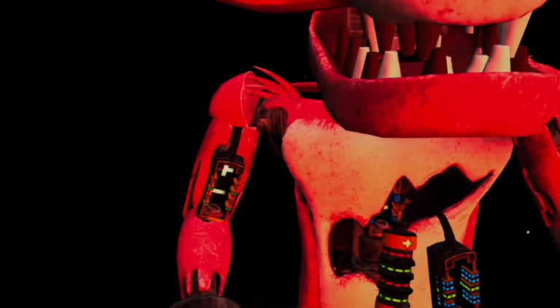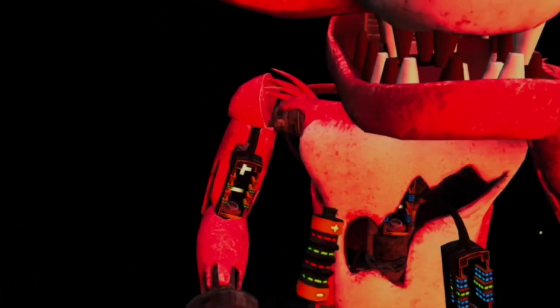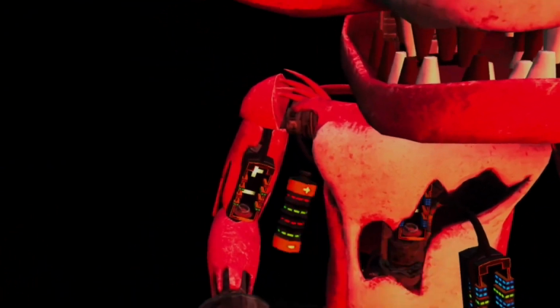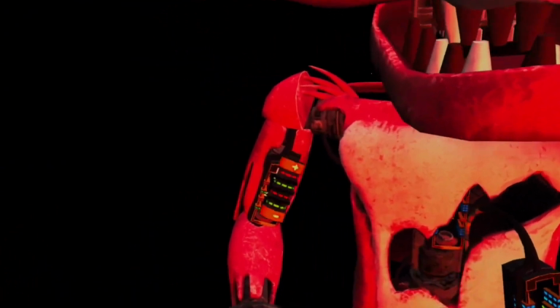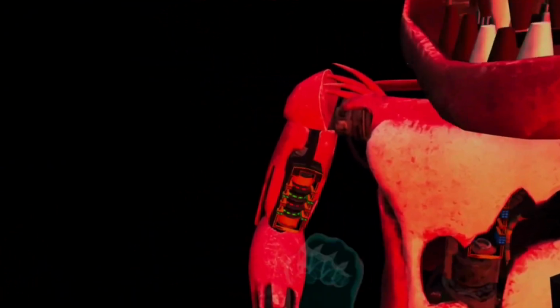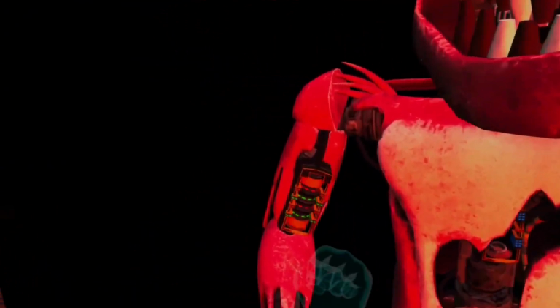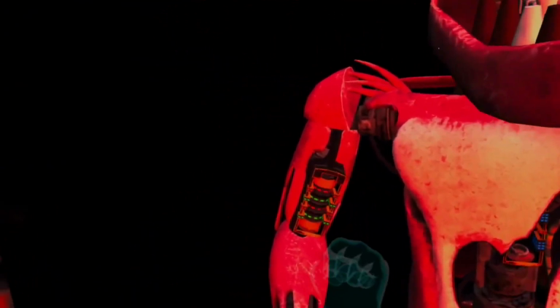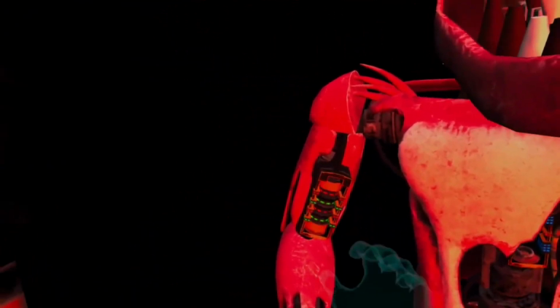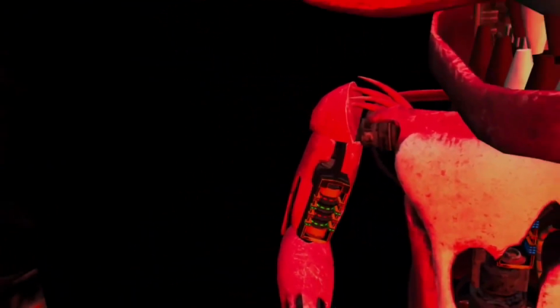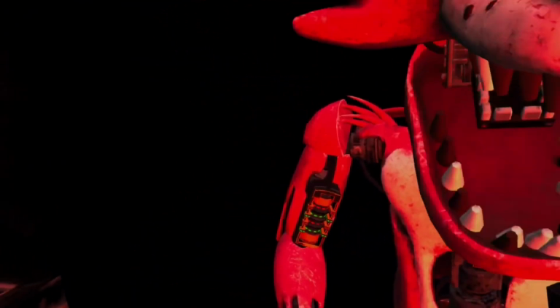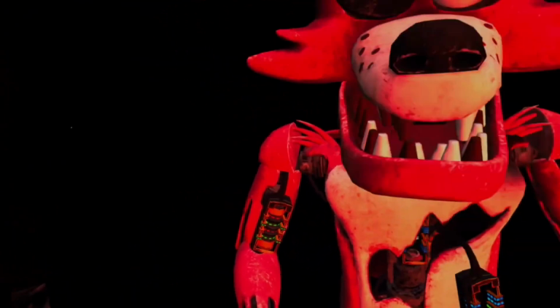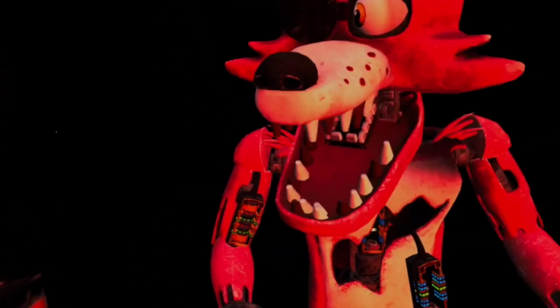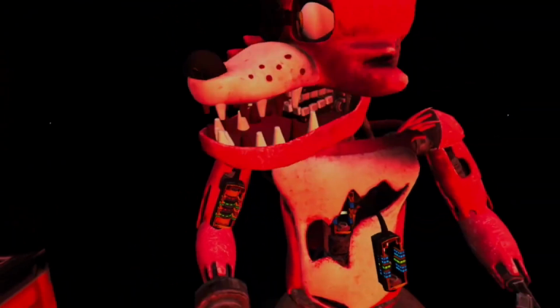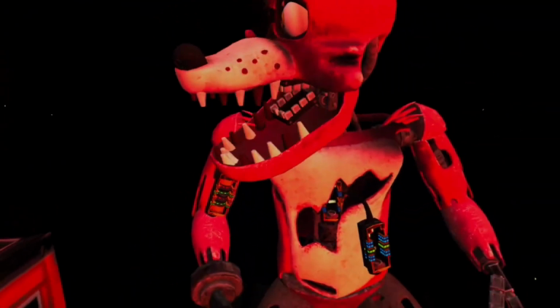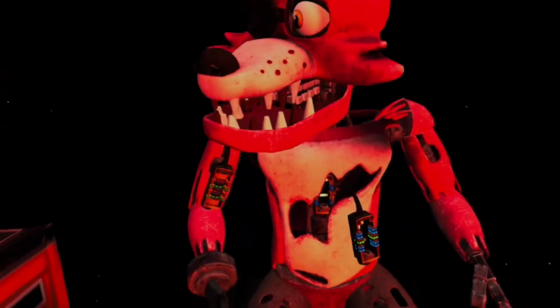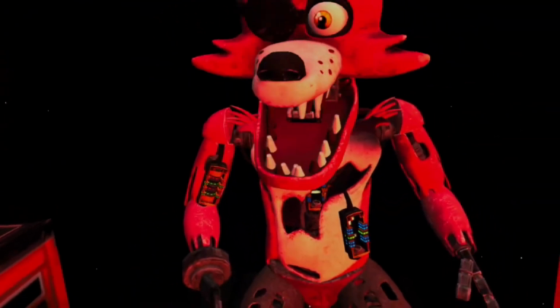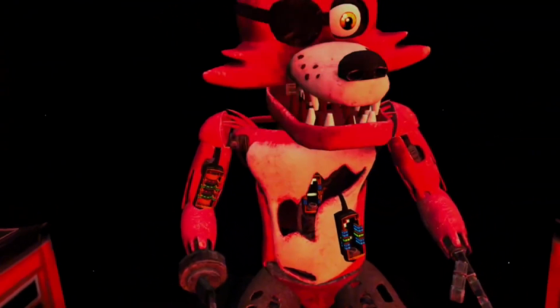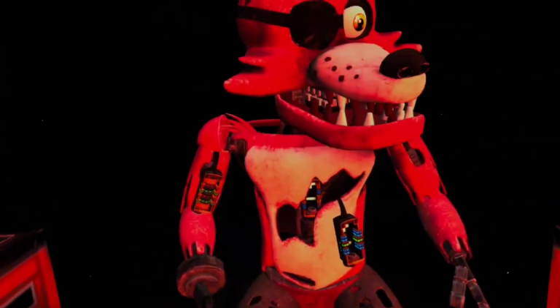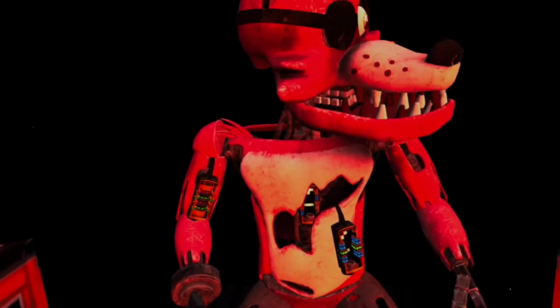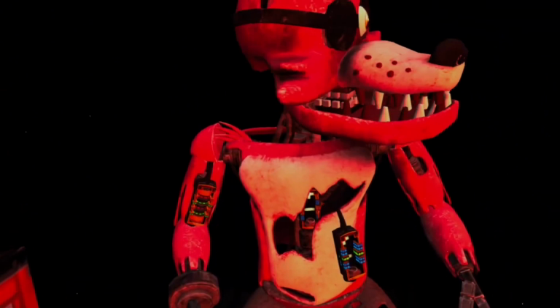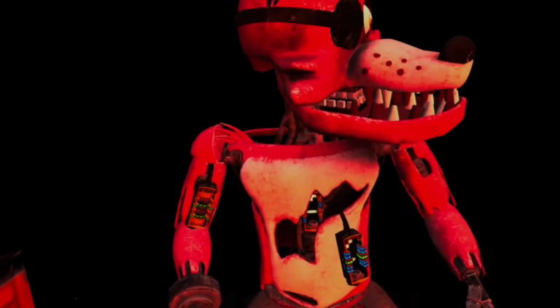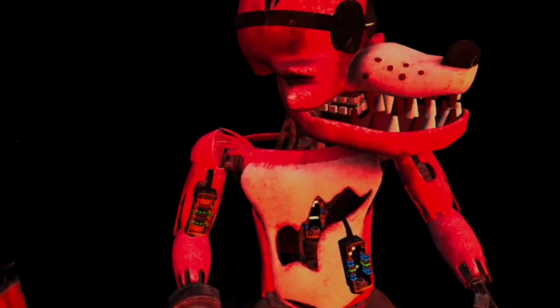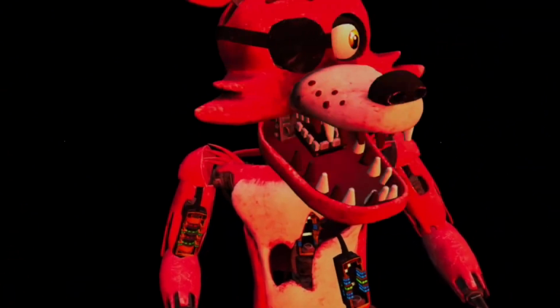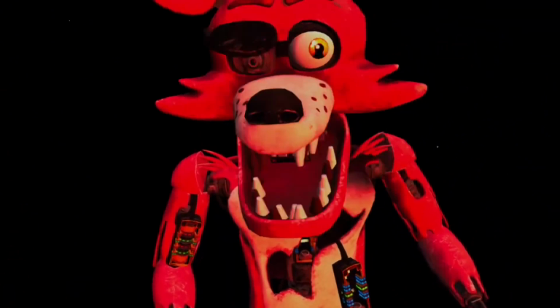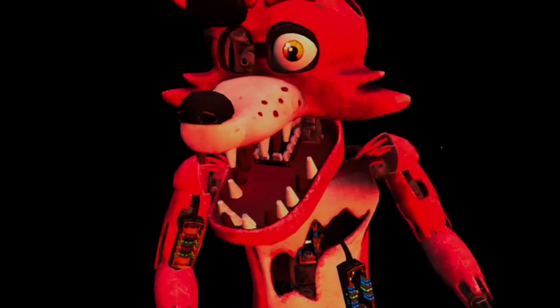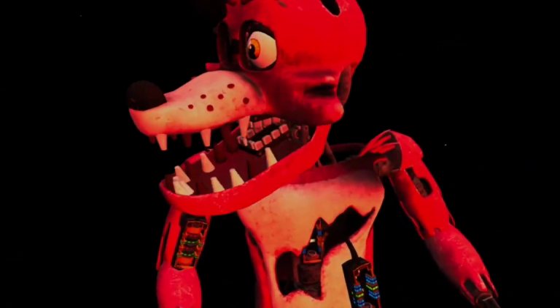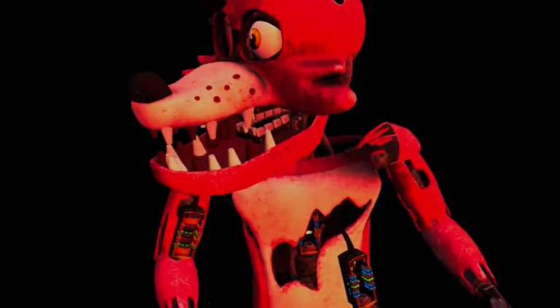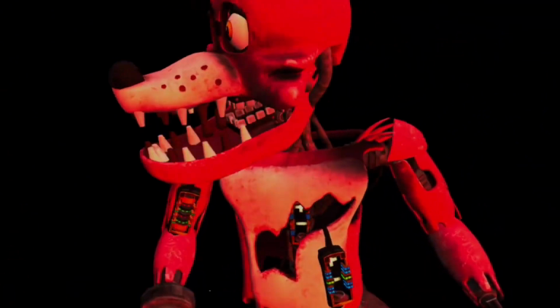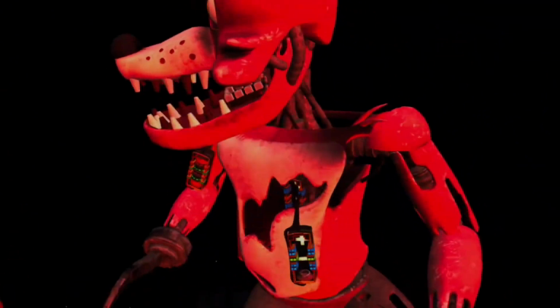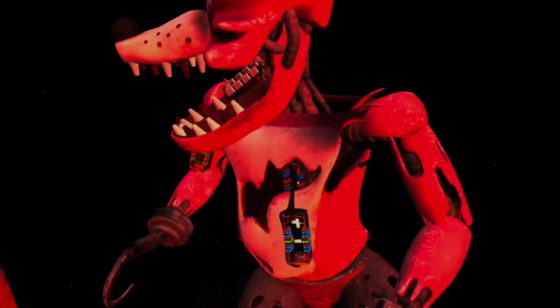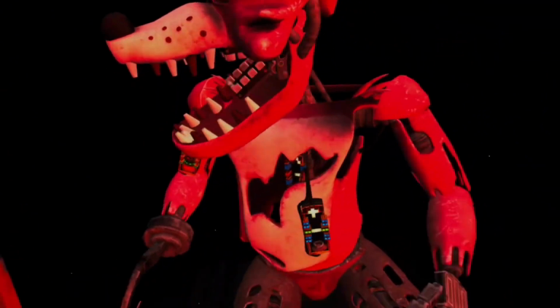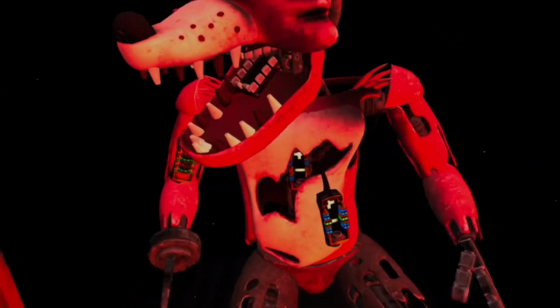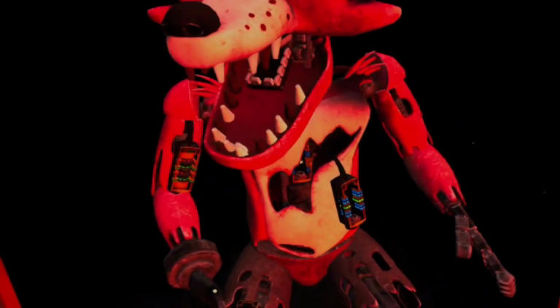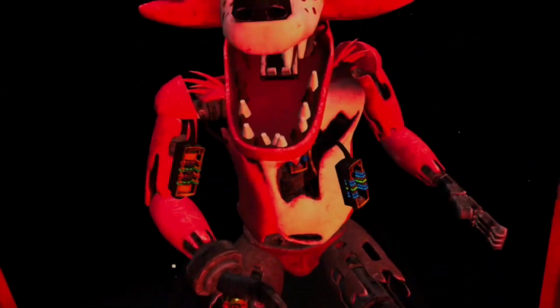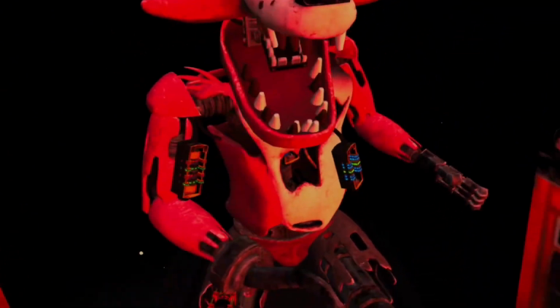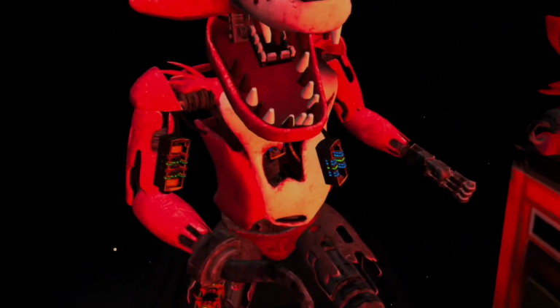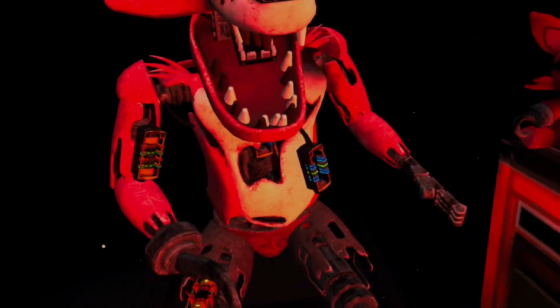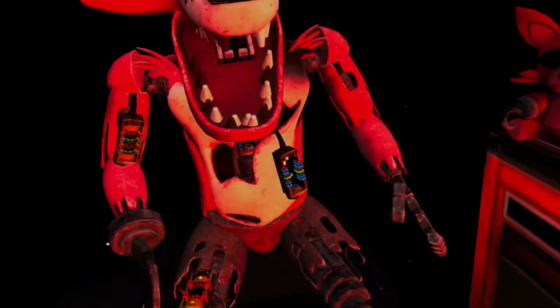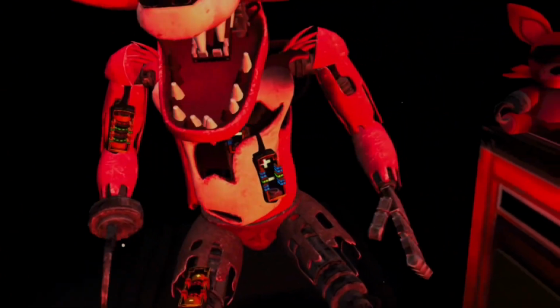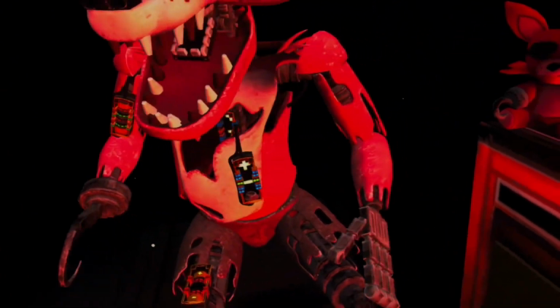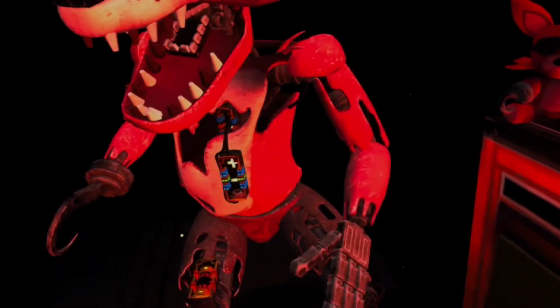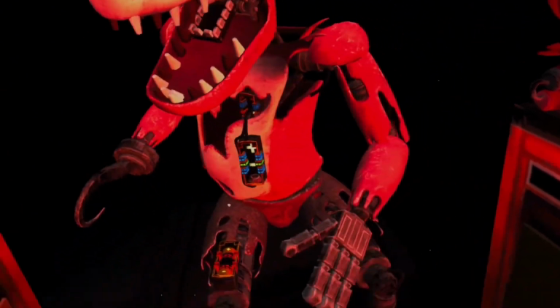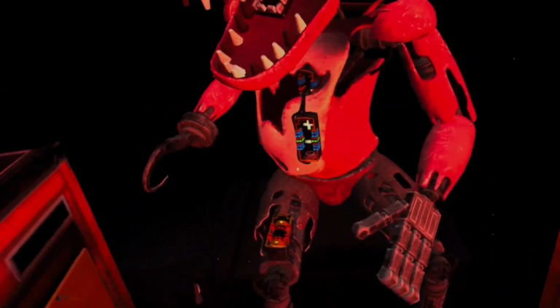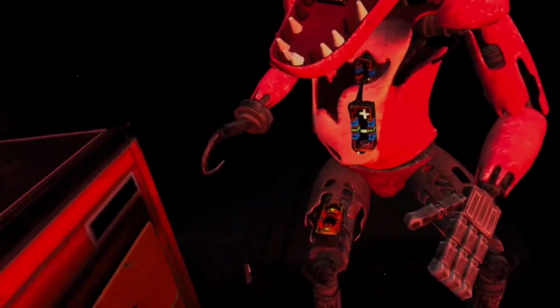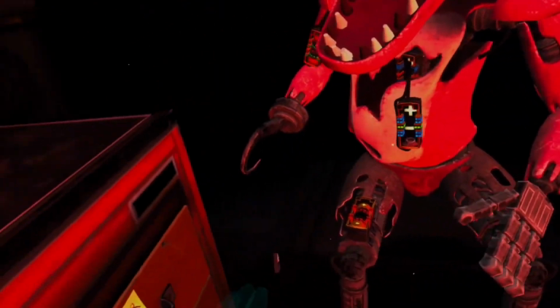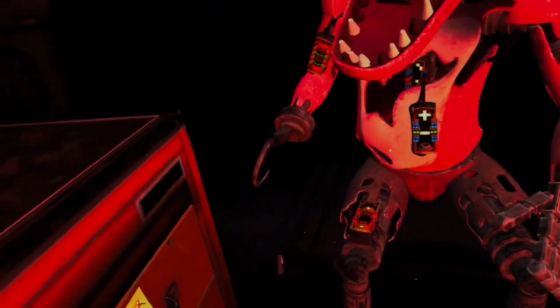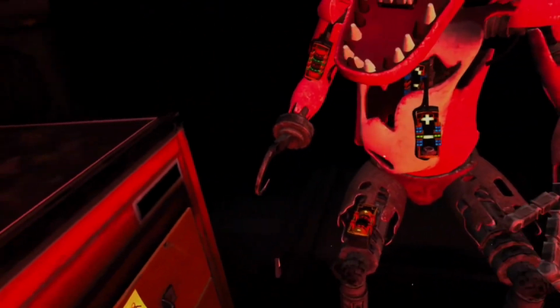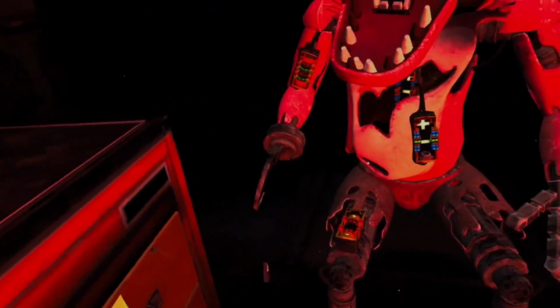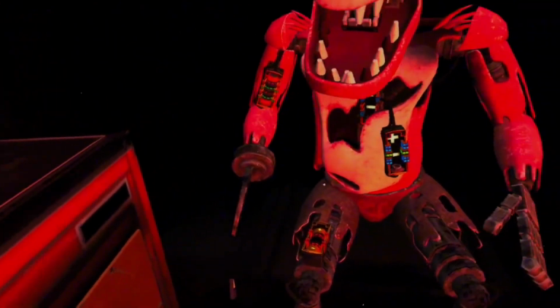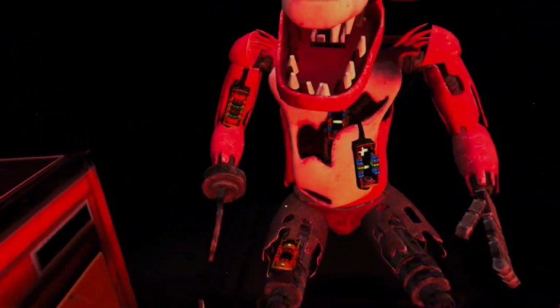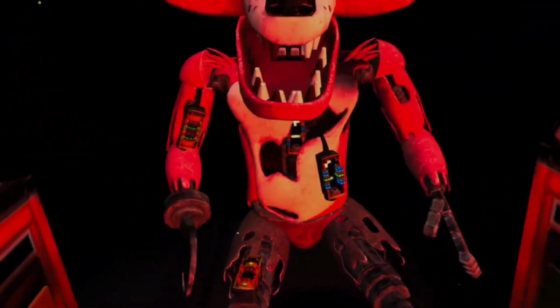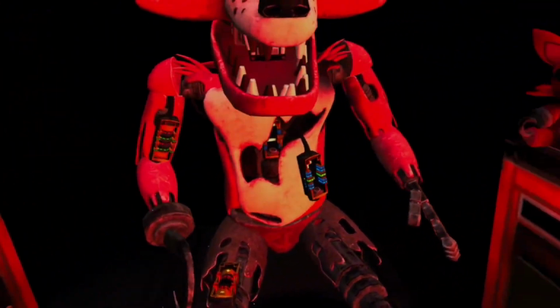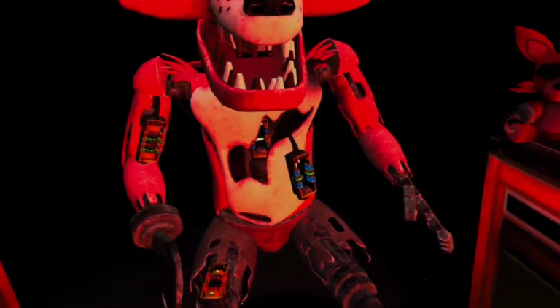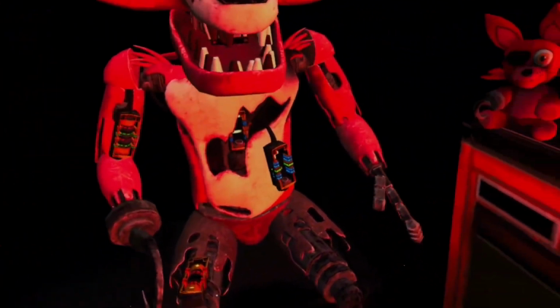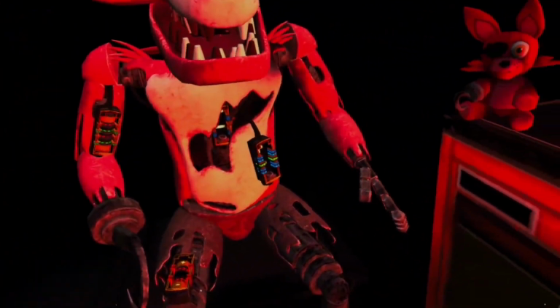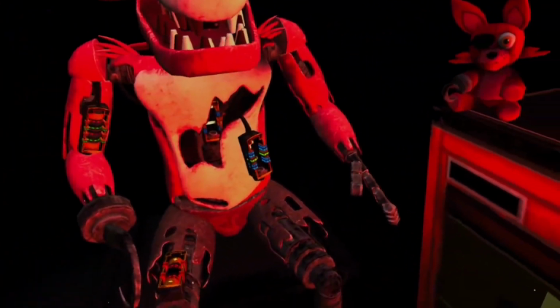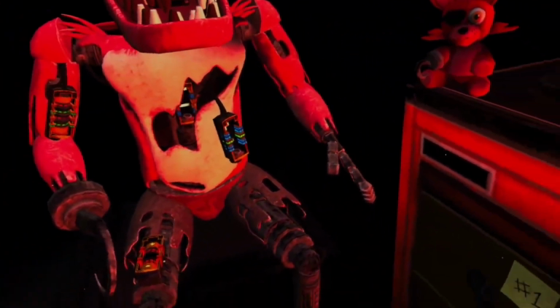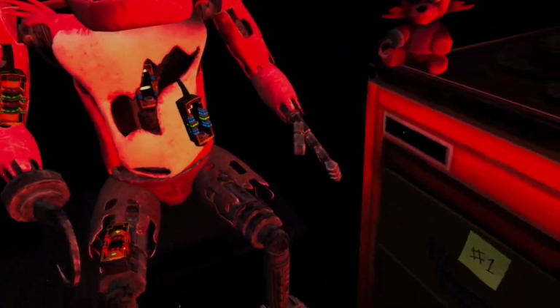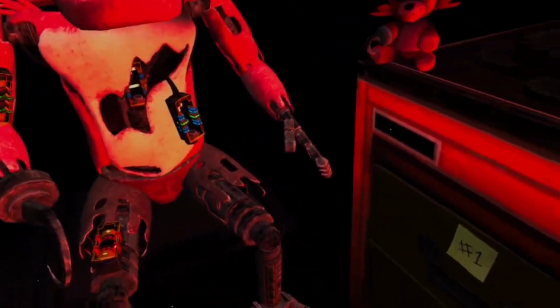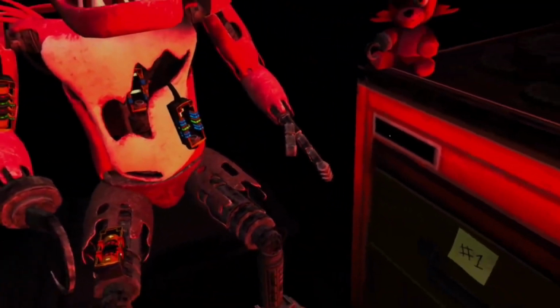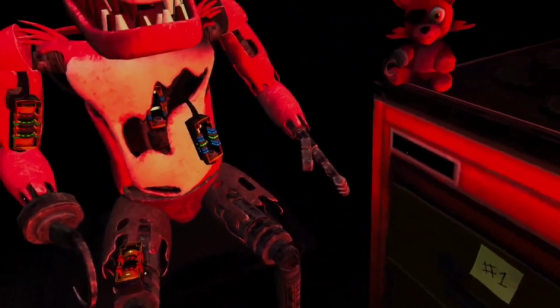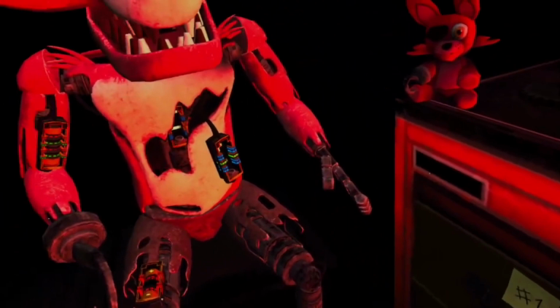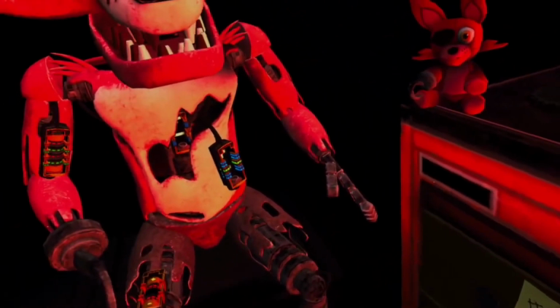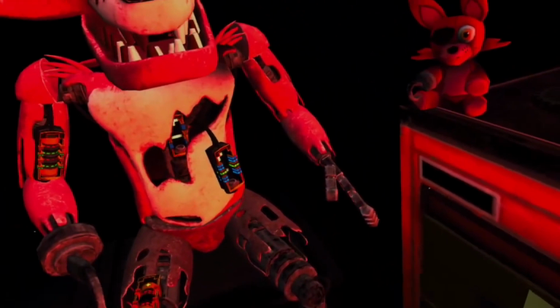Well done. The remaining chest fuses are located in drawers number two and number four. Fix both fuses to continue.